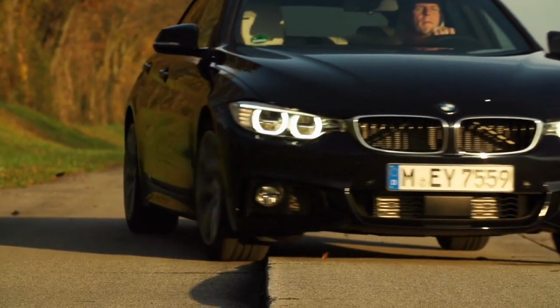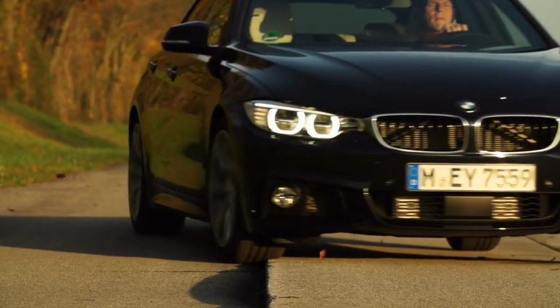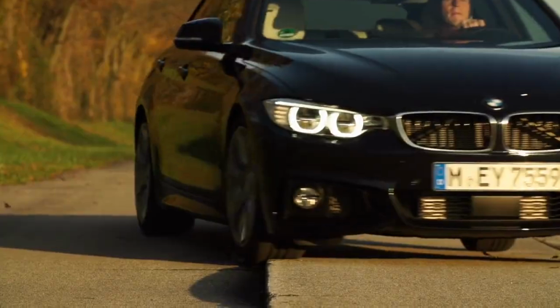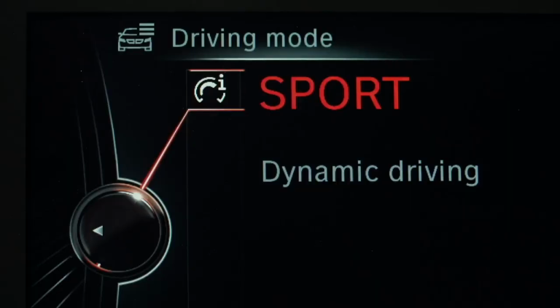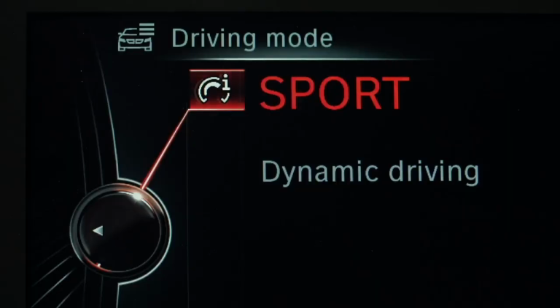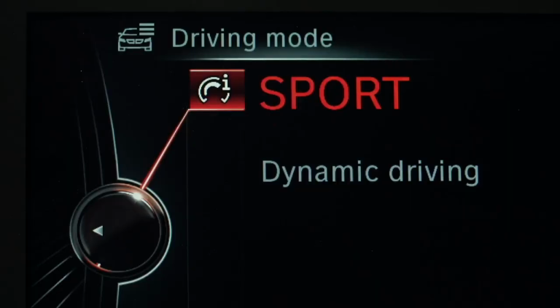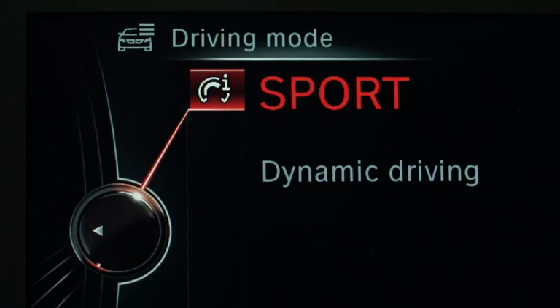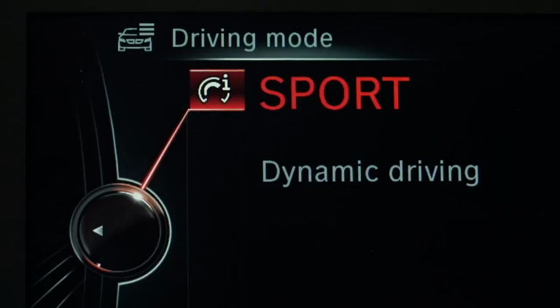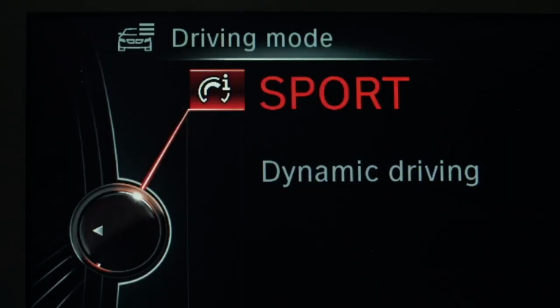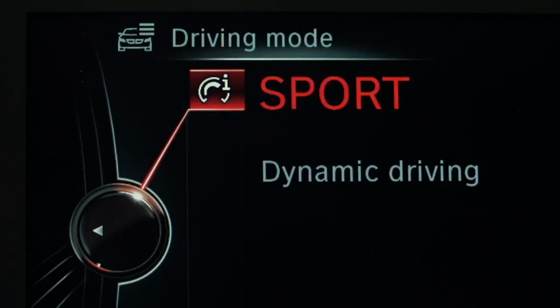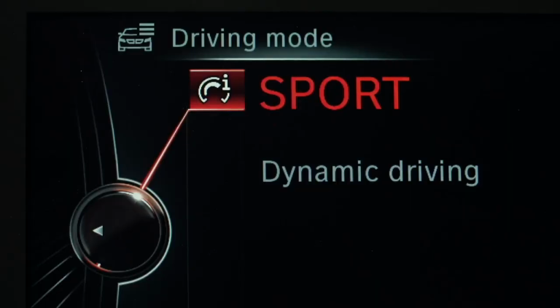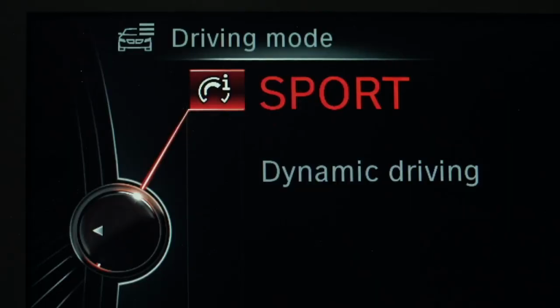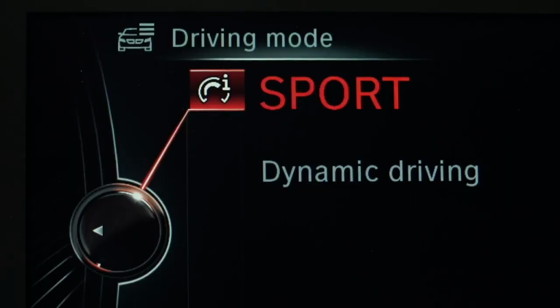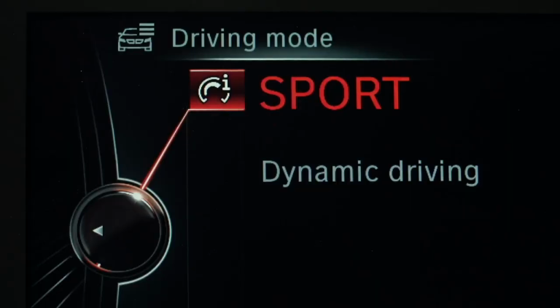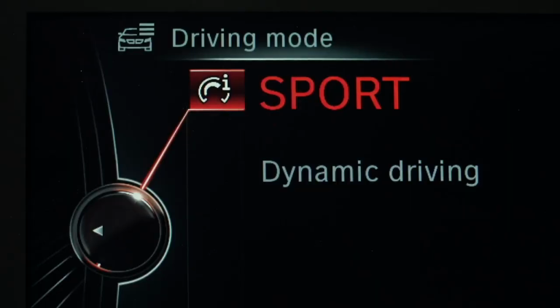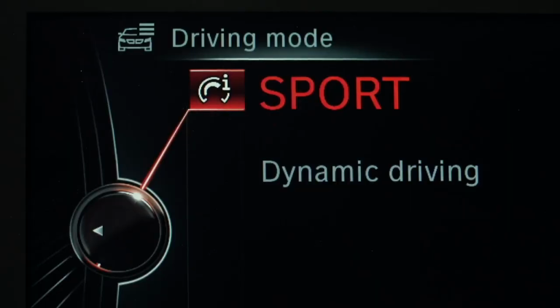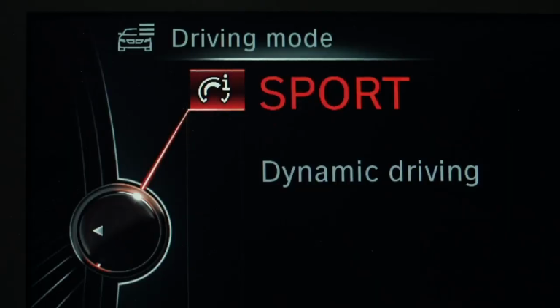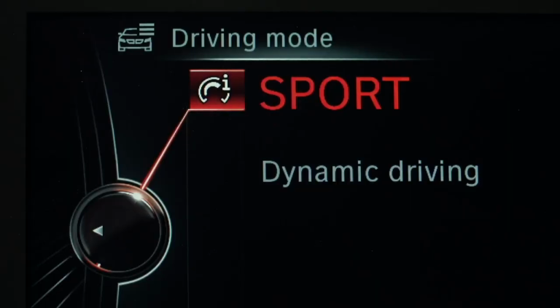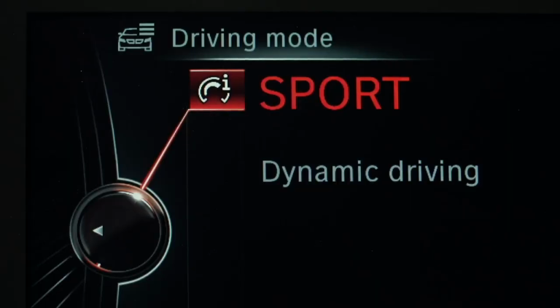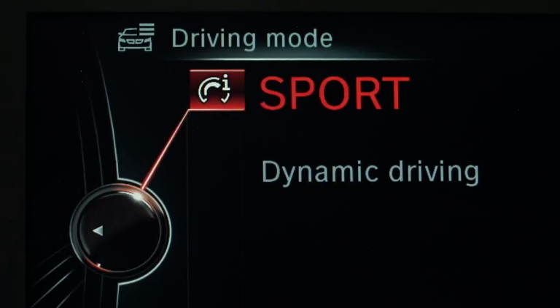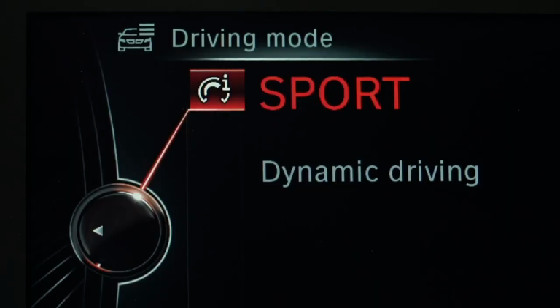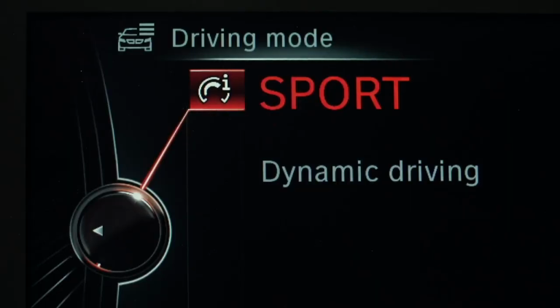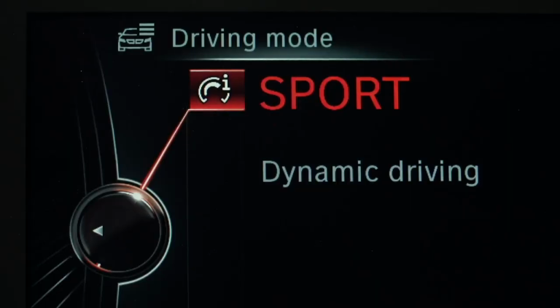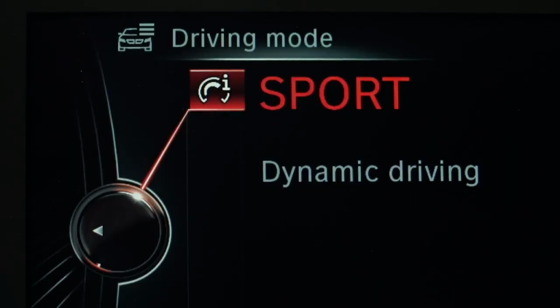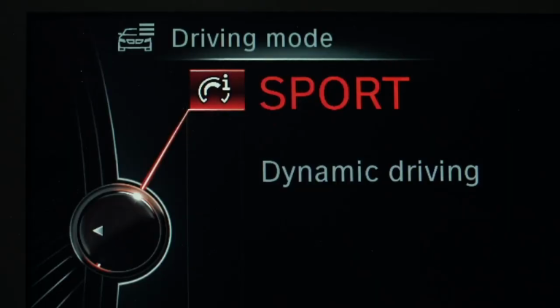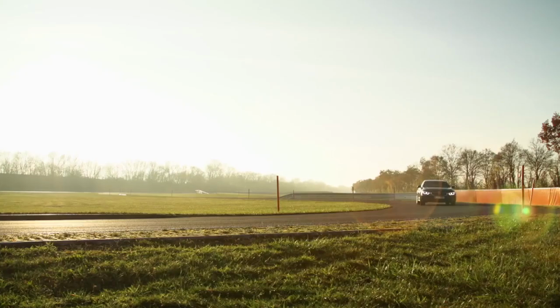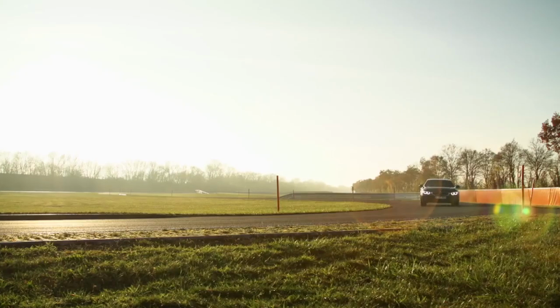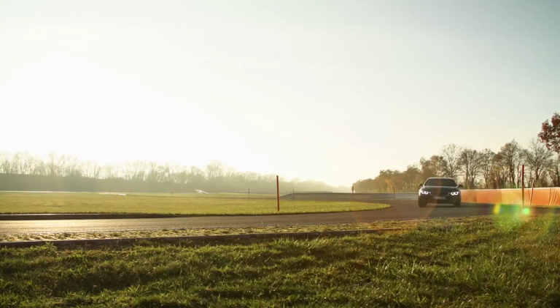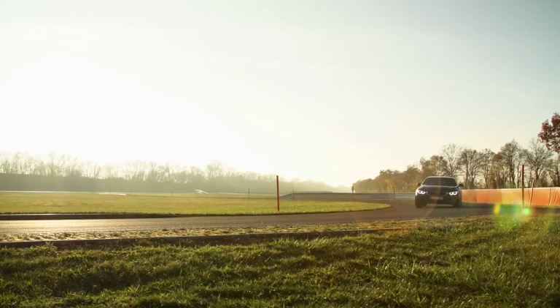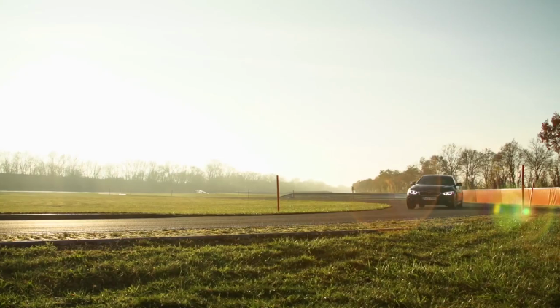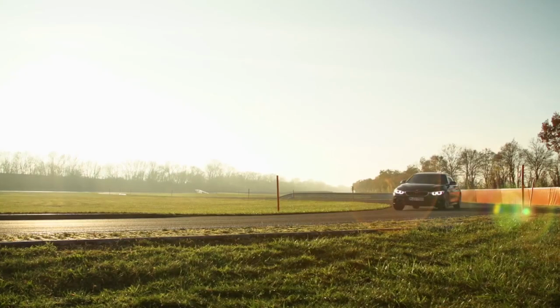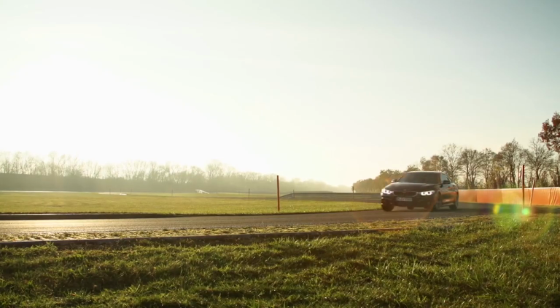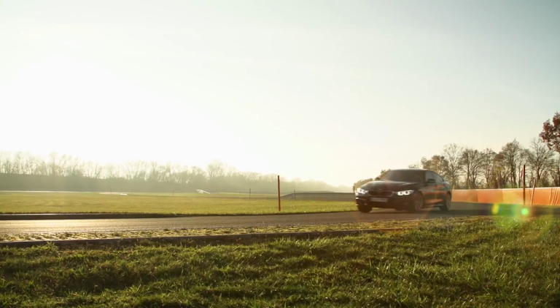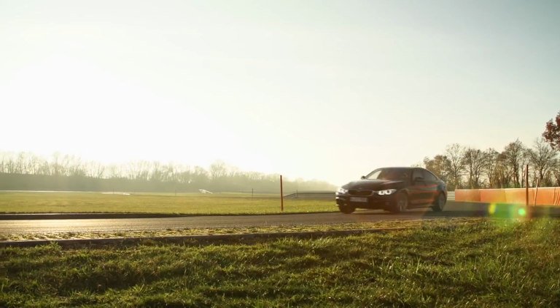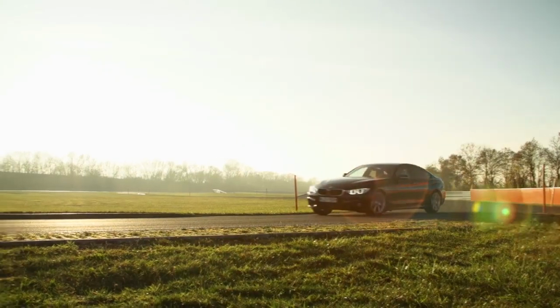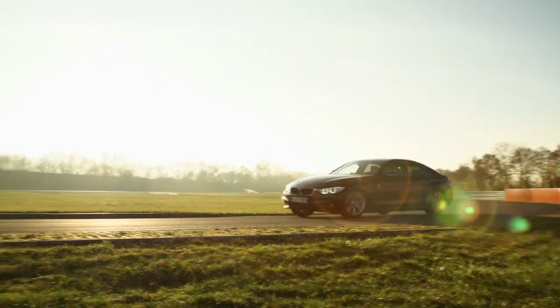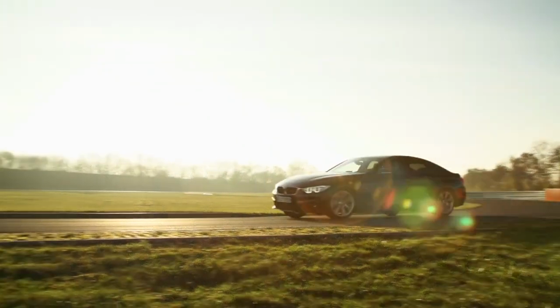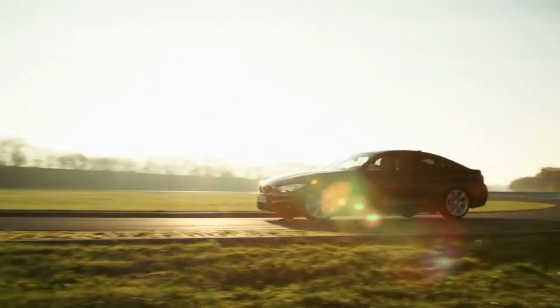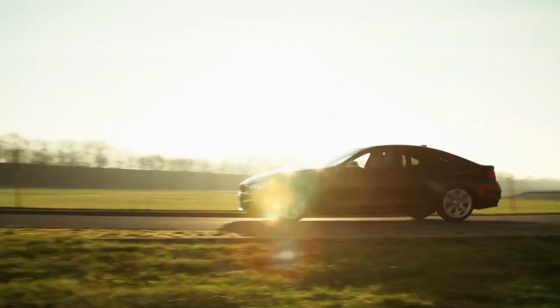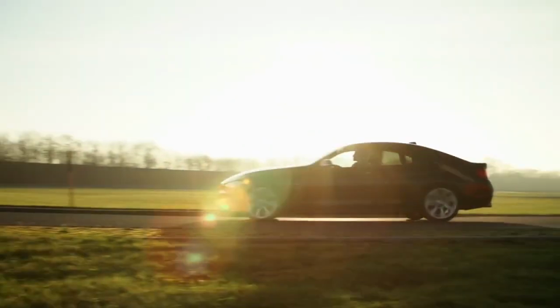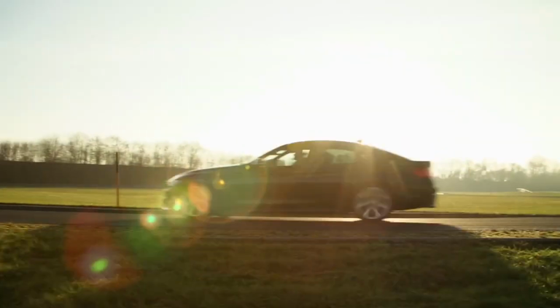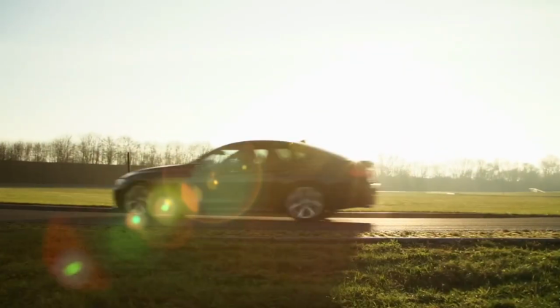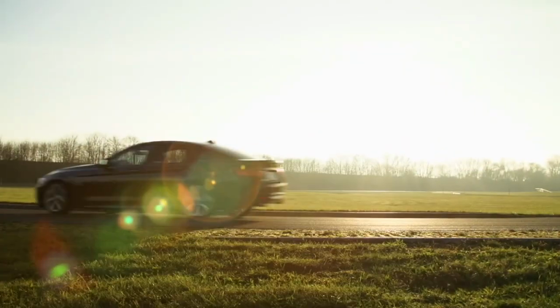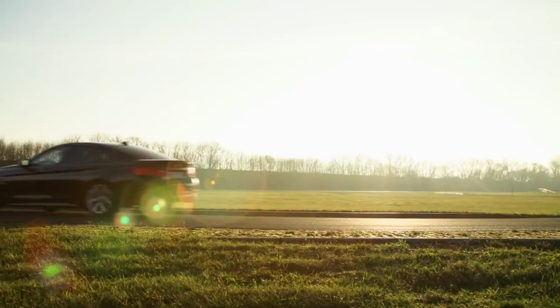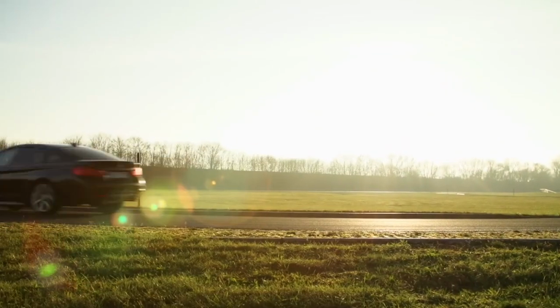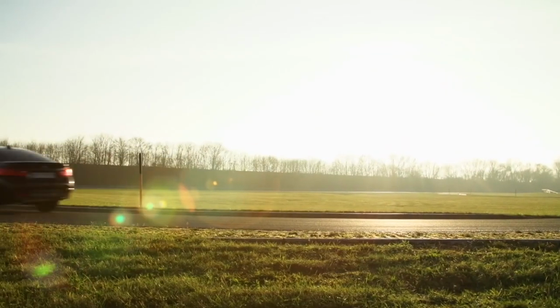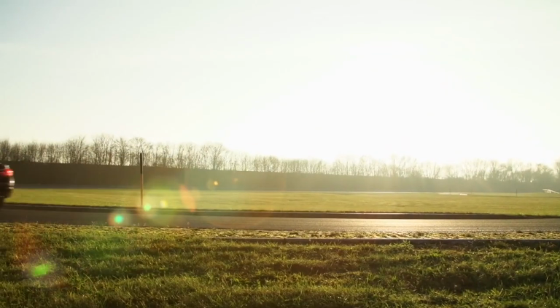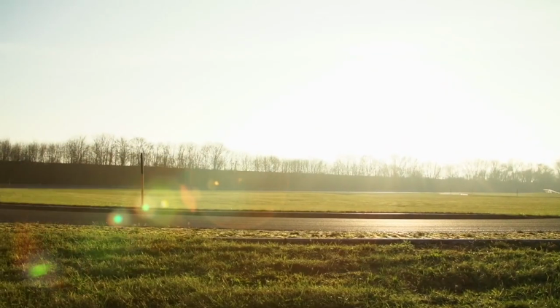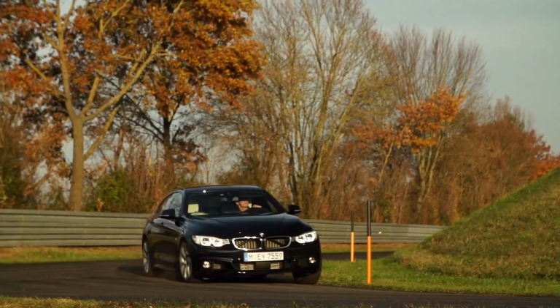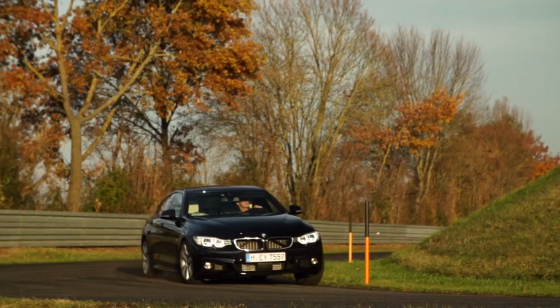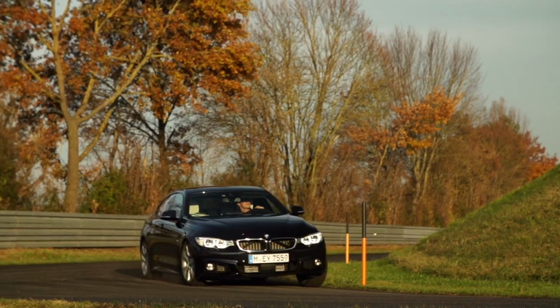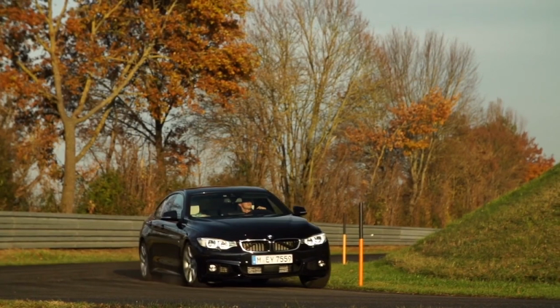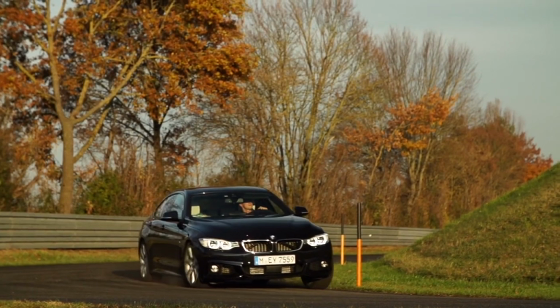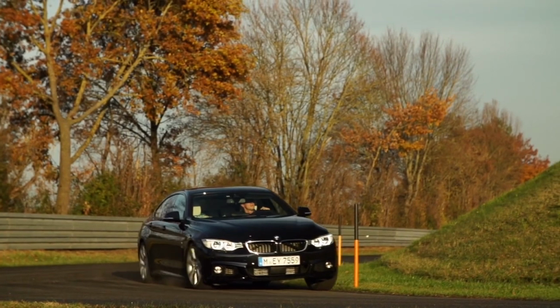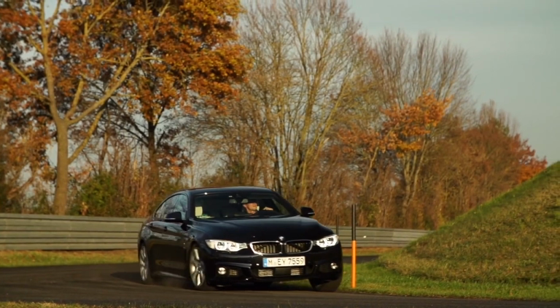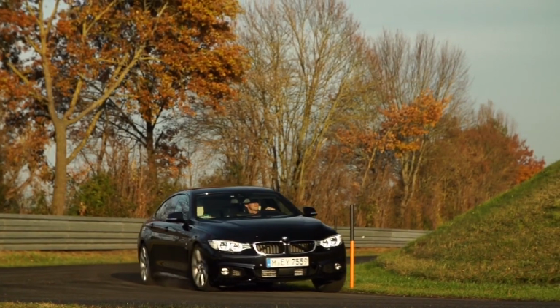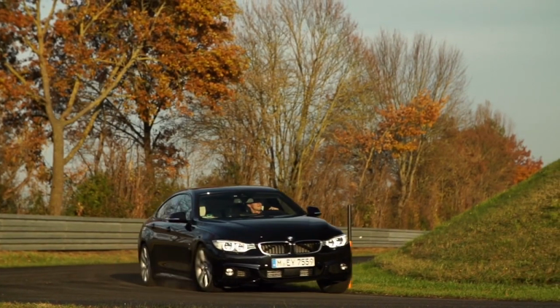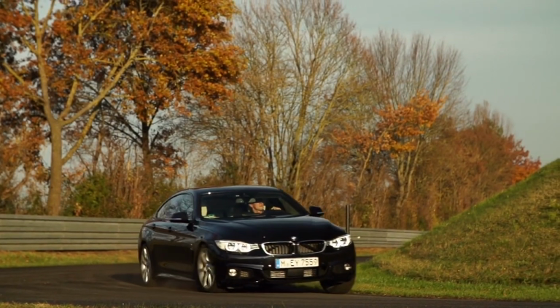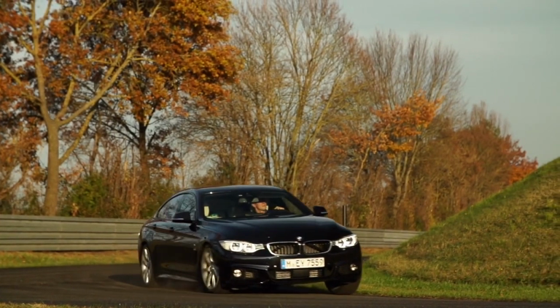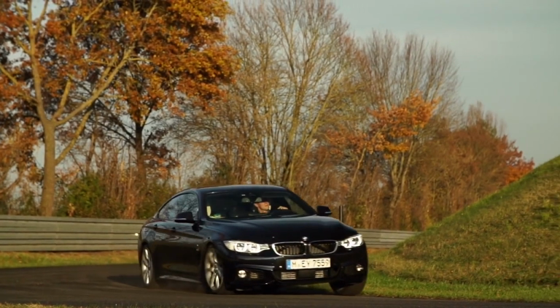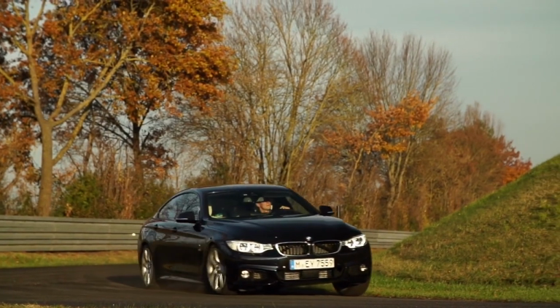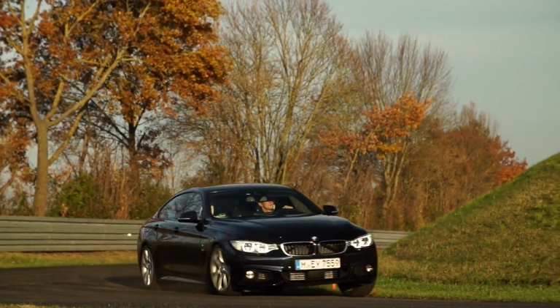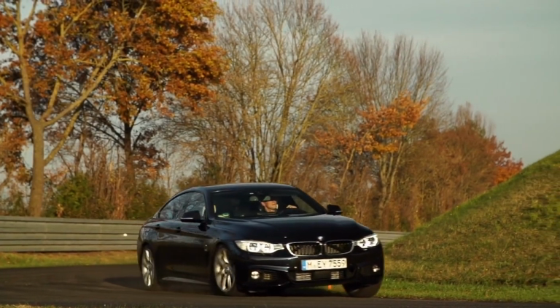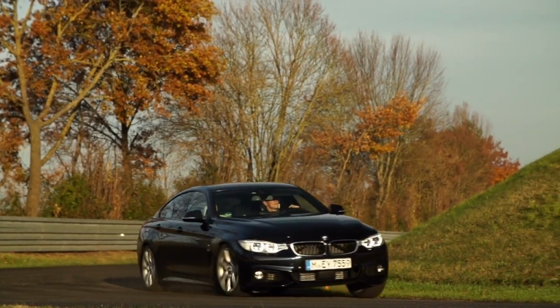If you choose sport mode, the dampers provide a distinctly athletic suspension with noticeably tighter damper settings.